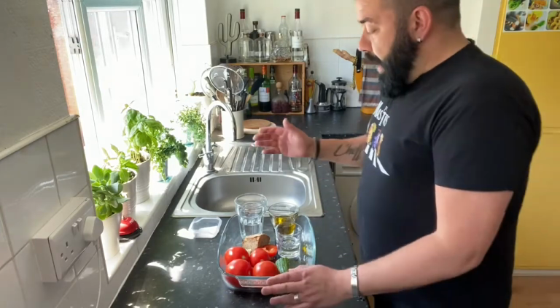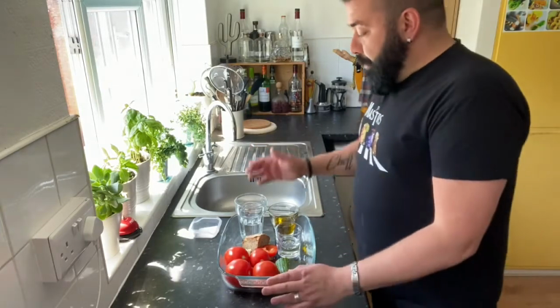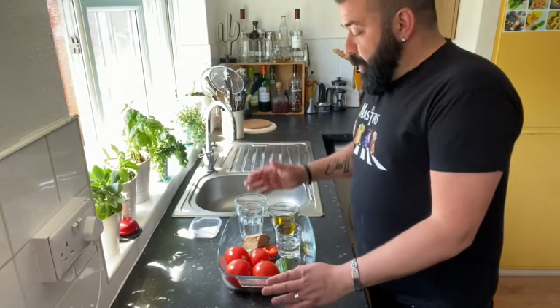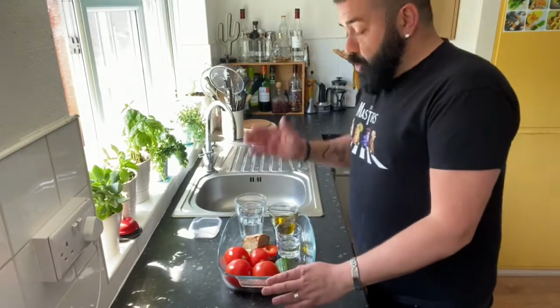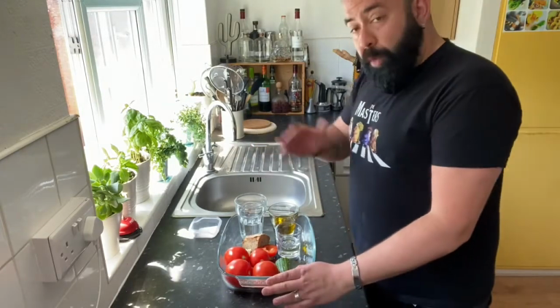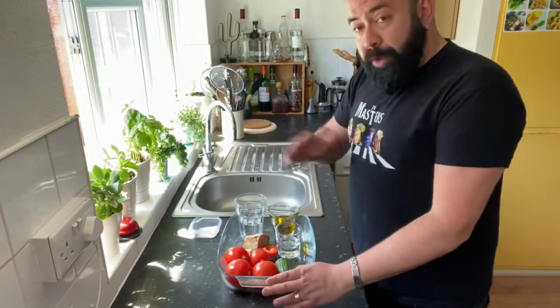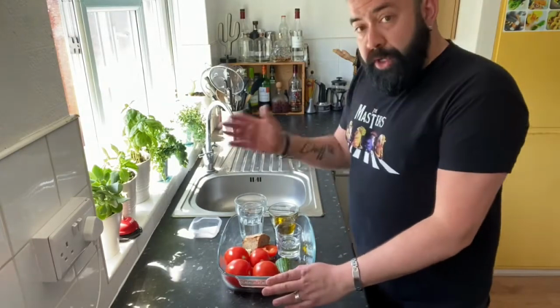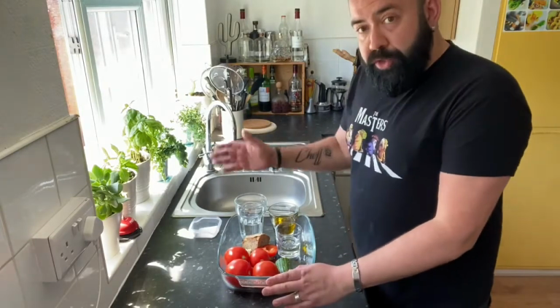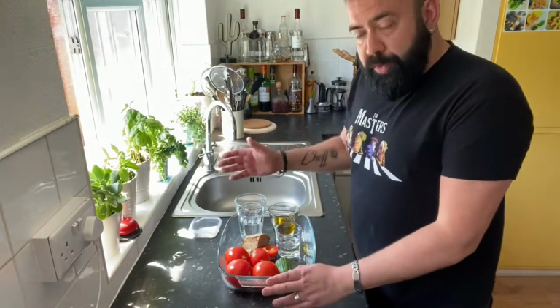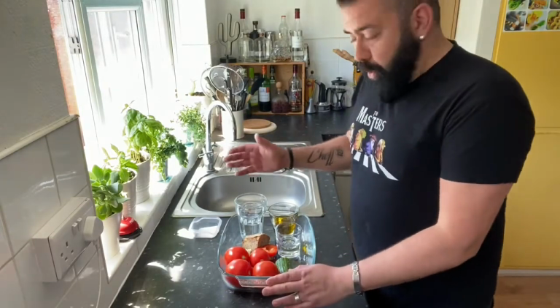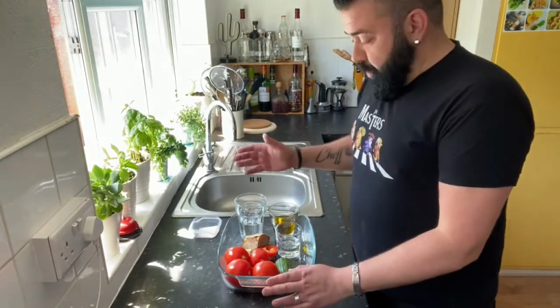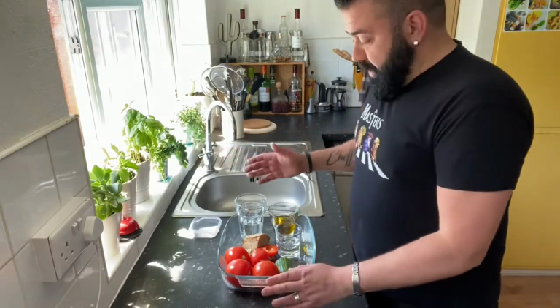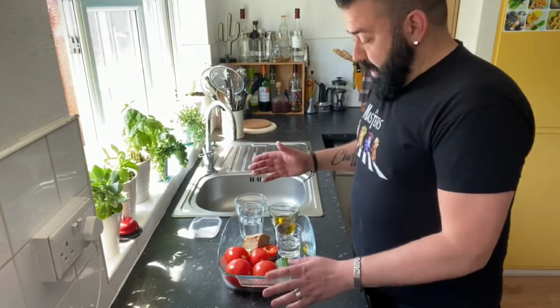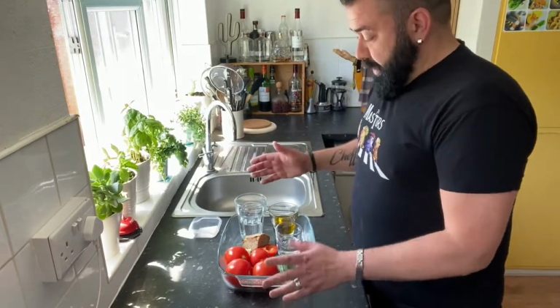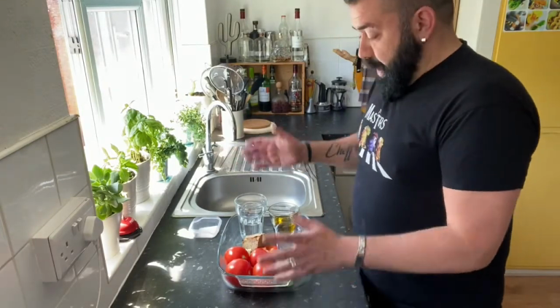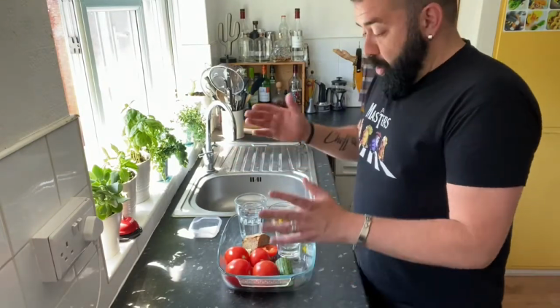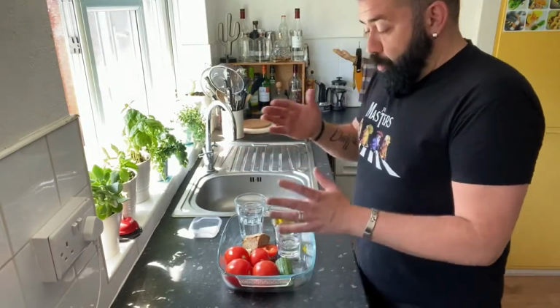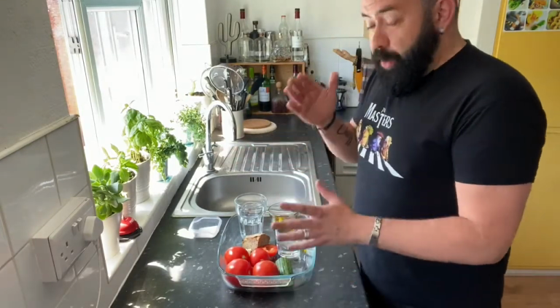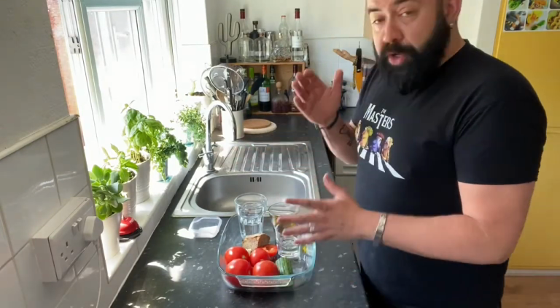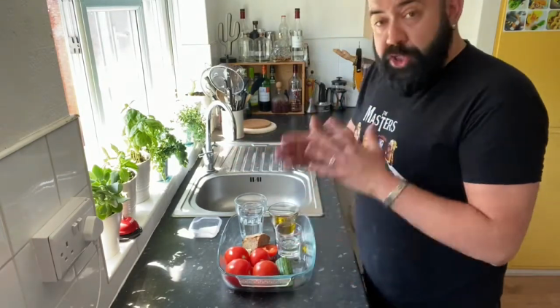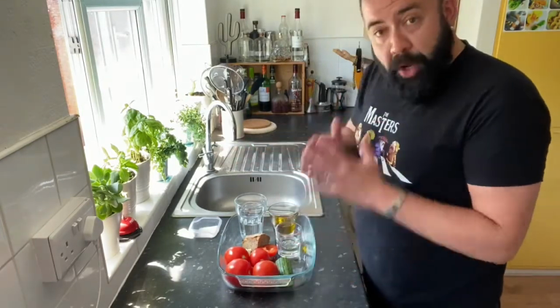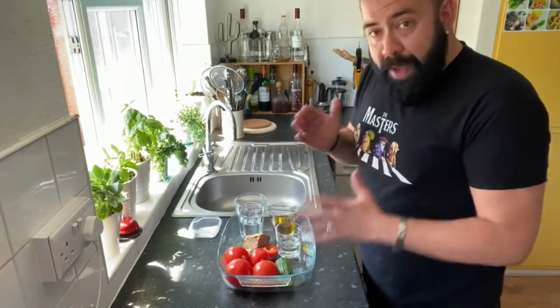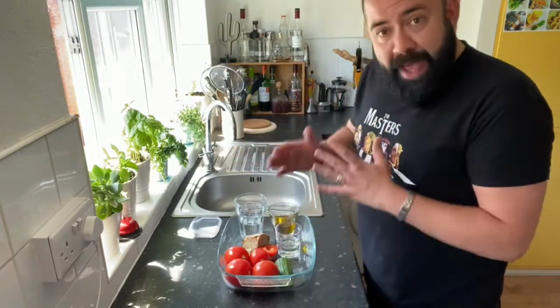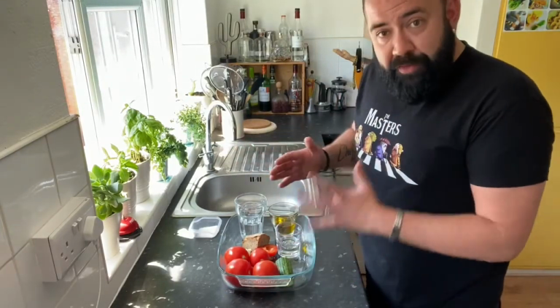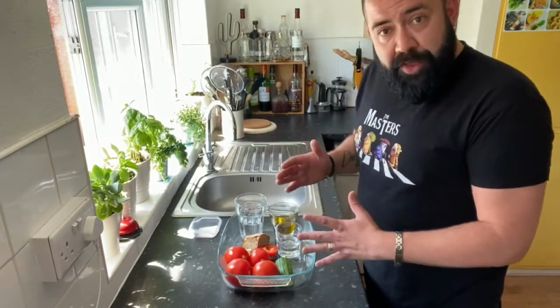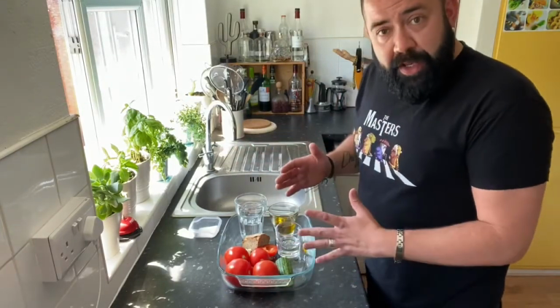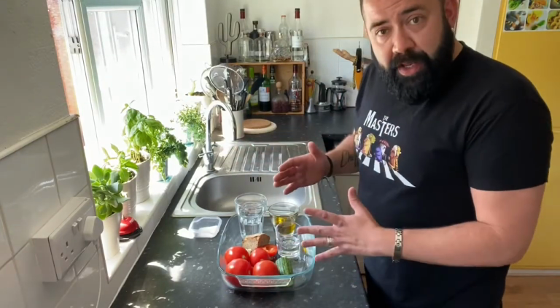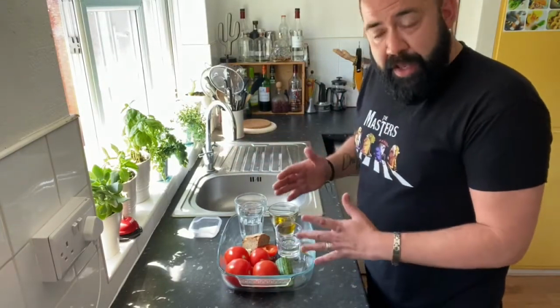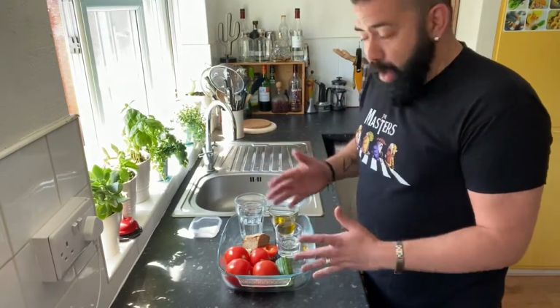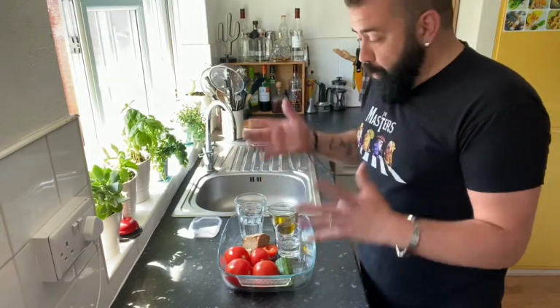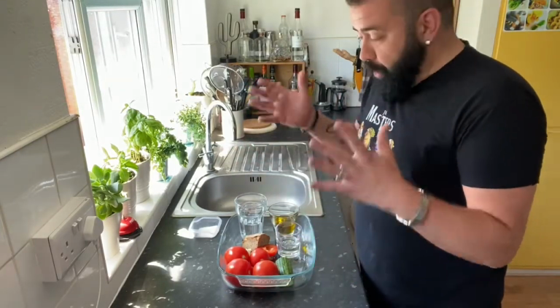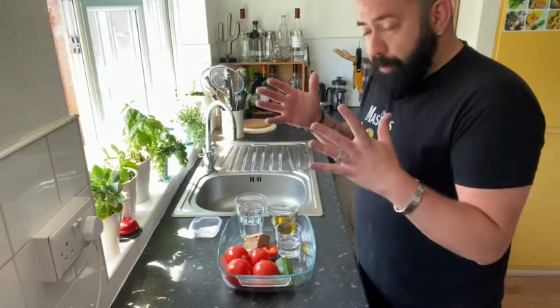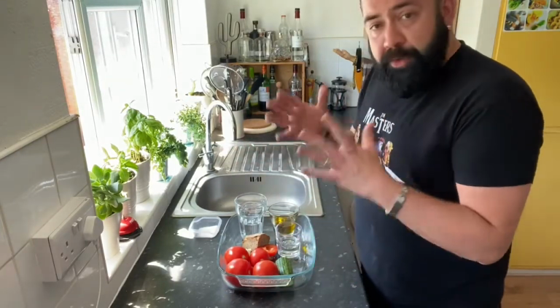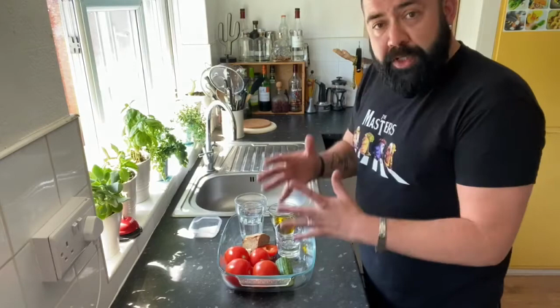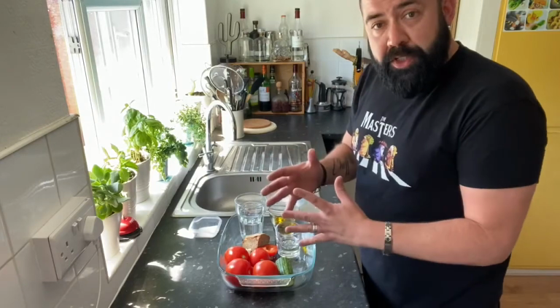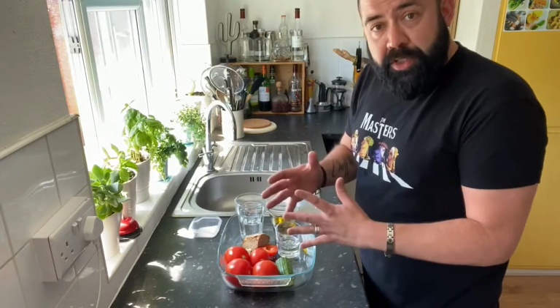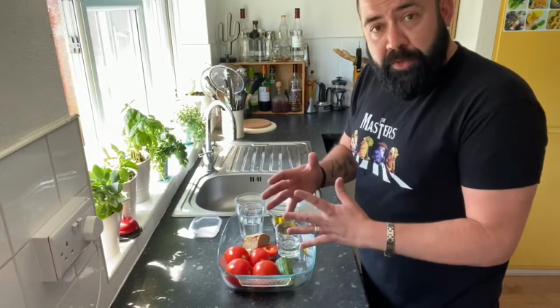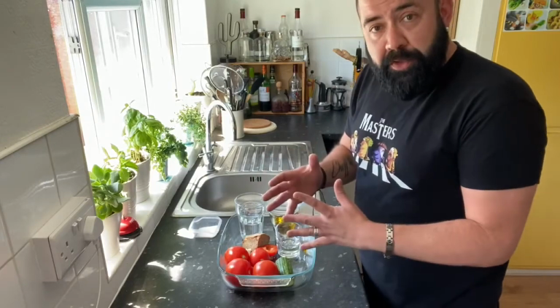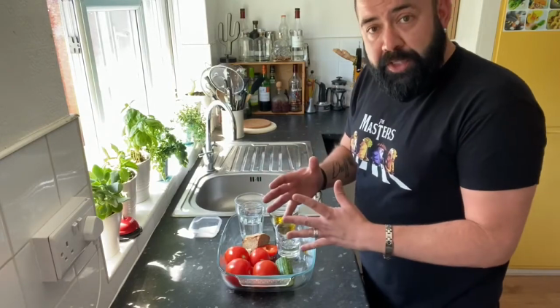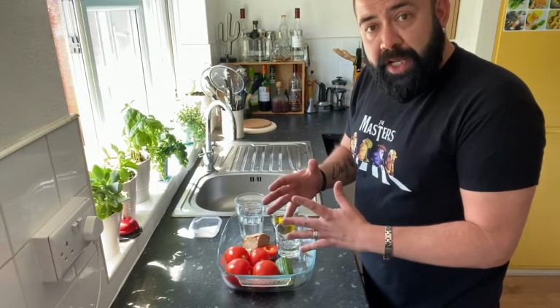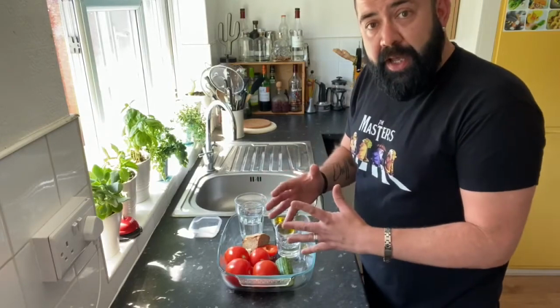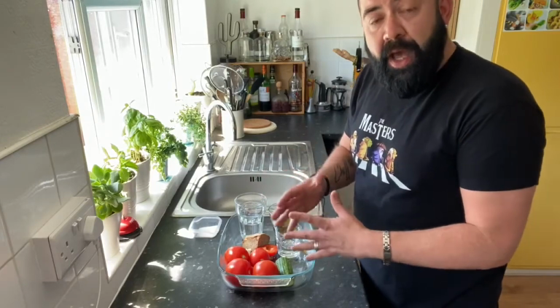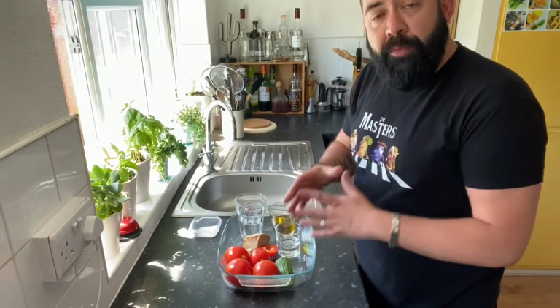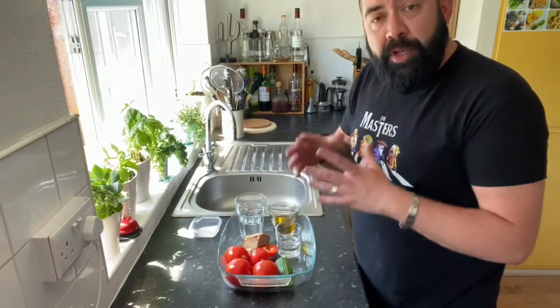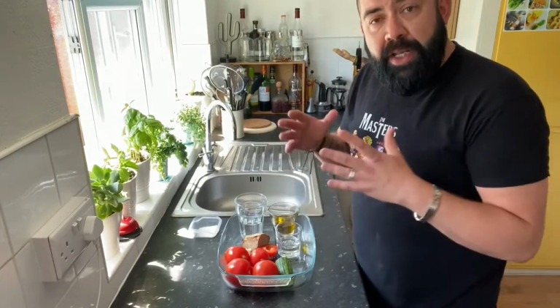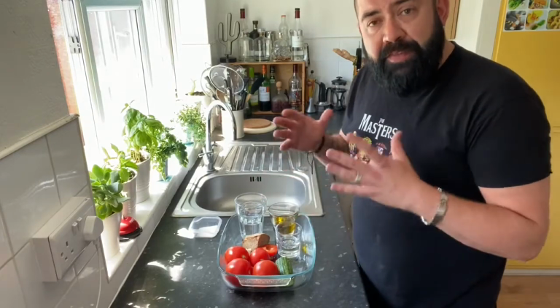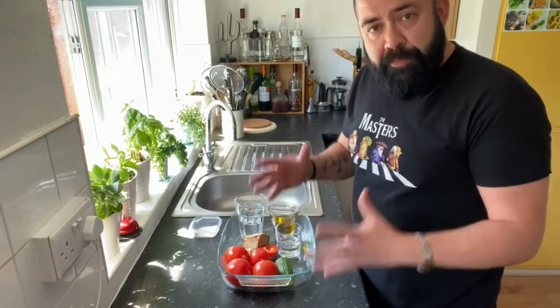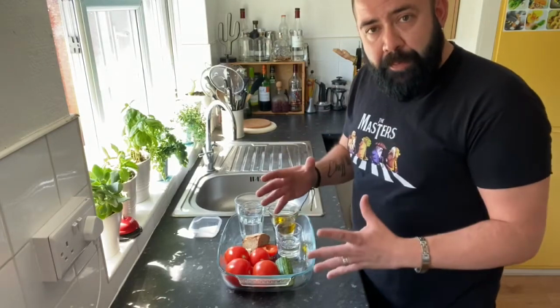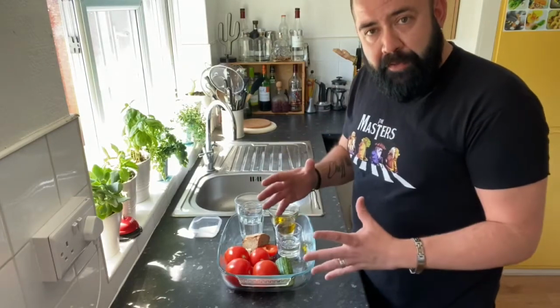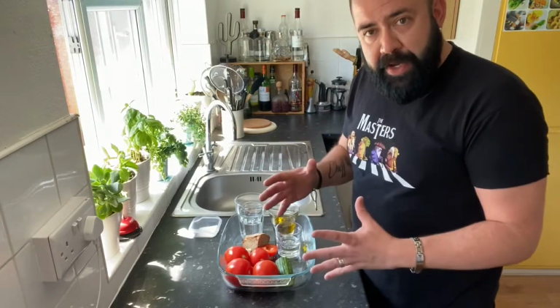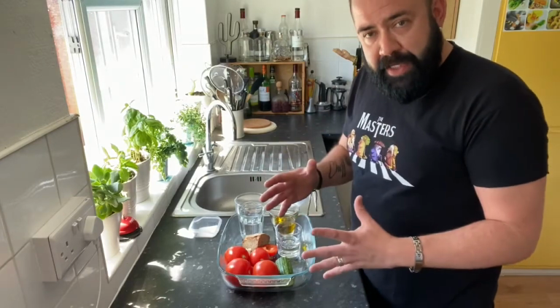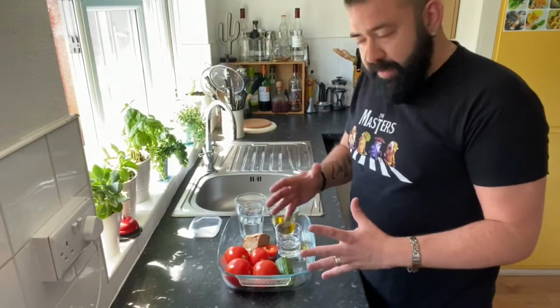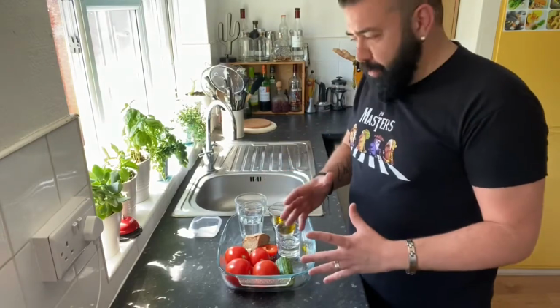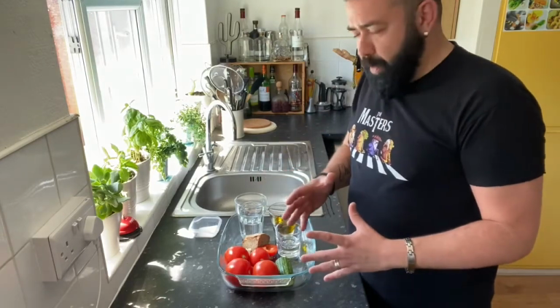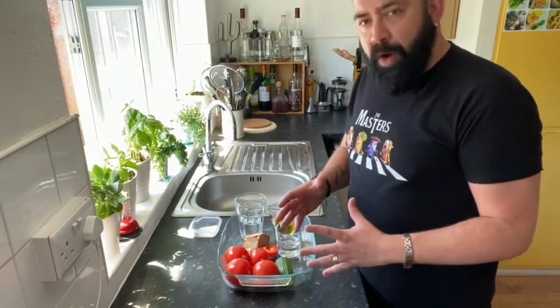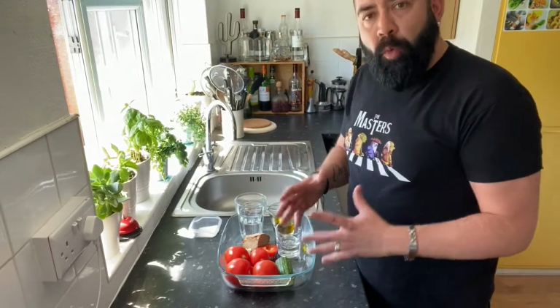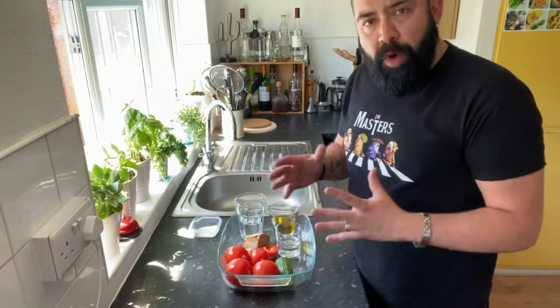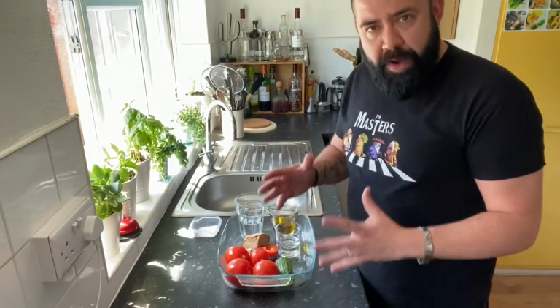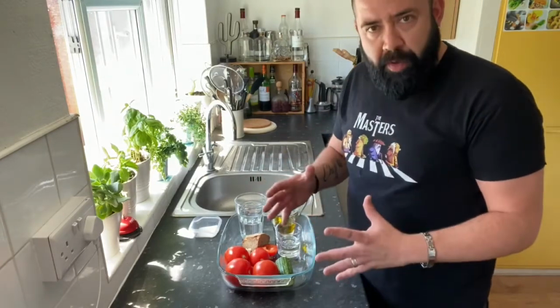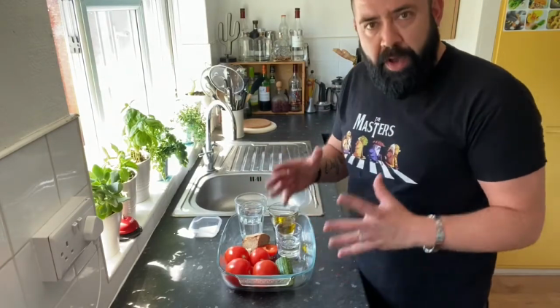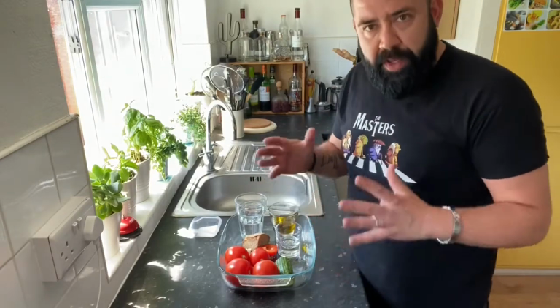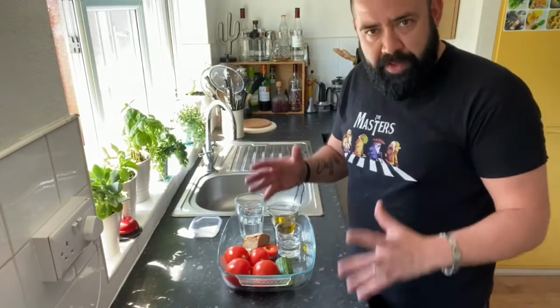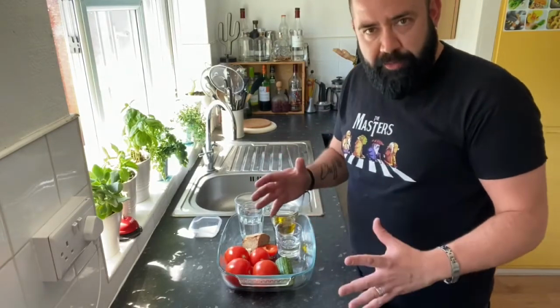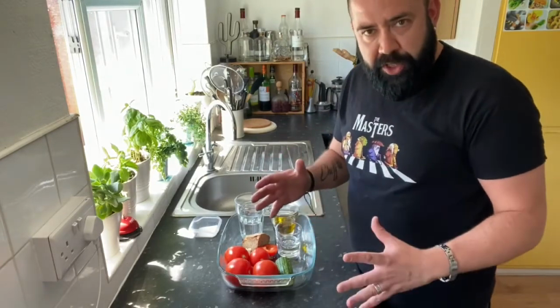What we're going to do with all these things is chop everything and put it in a suitable container, then leave it marinating for about one hour in the fridge.